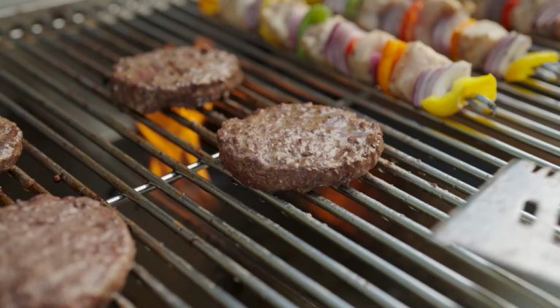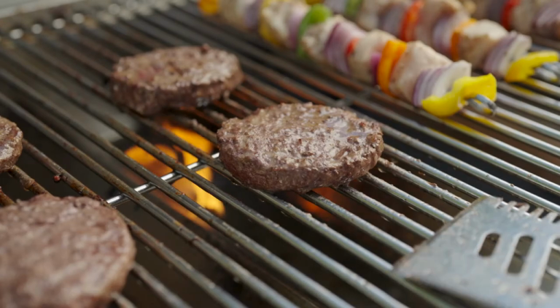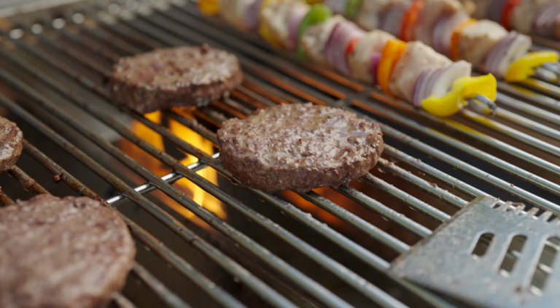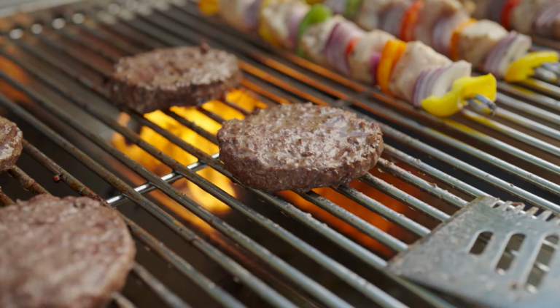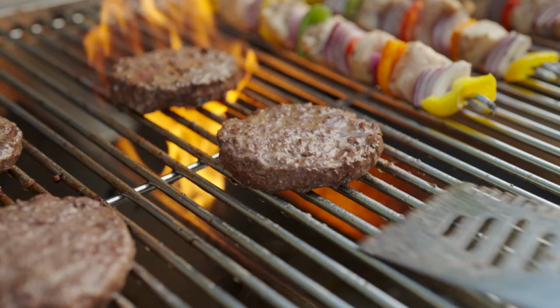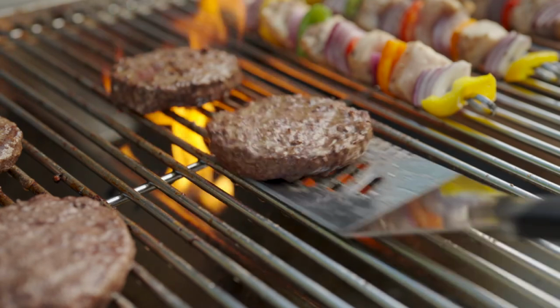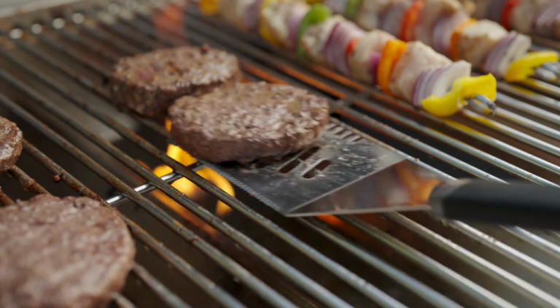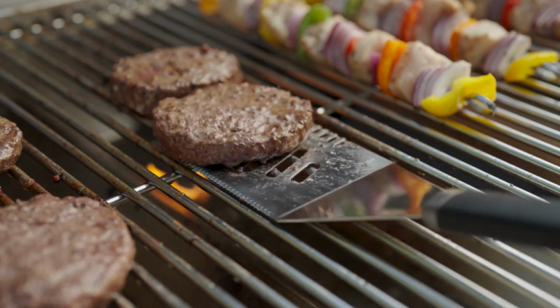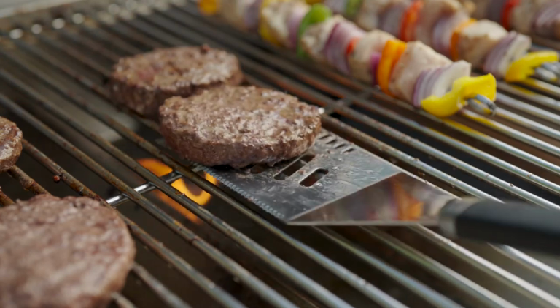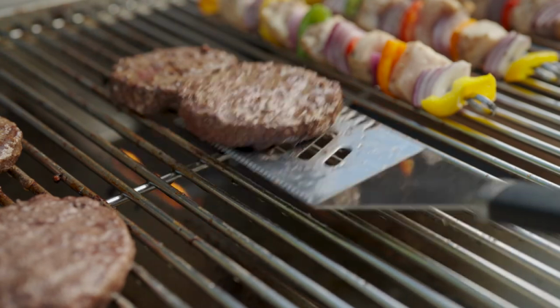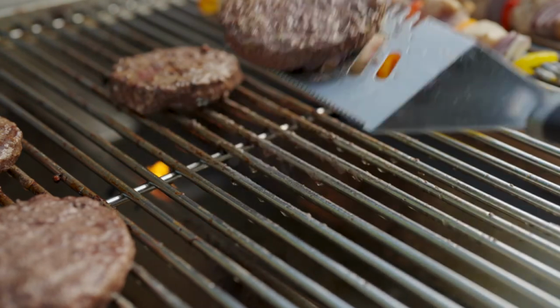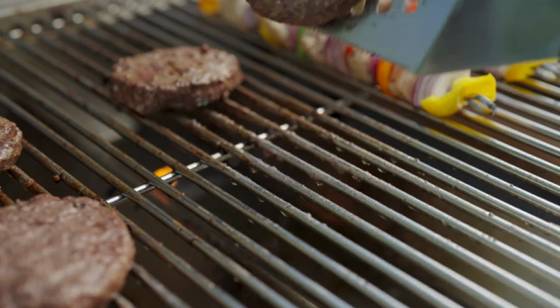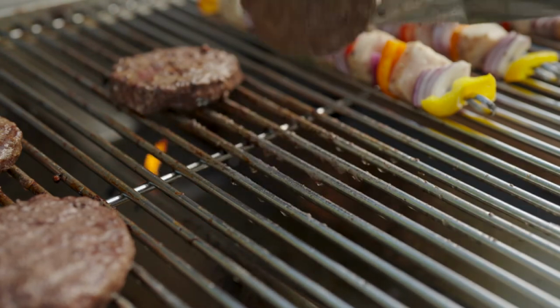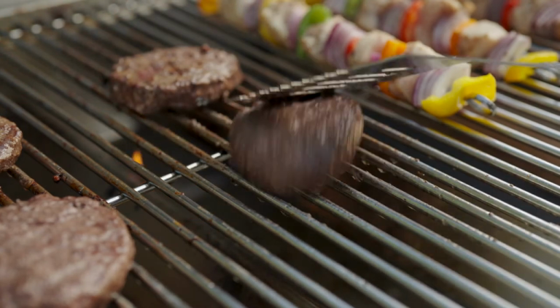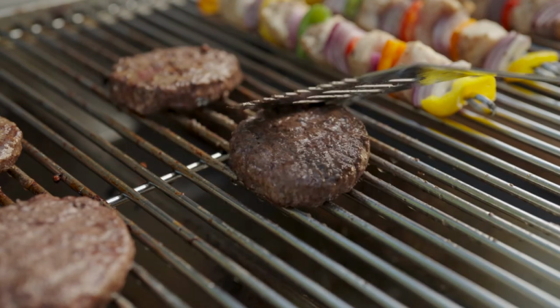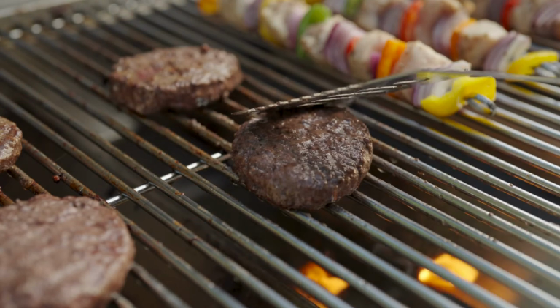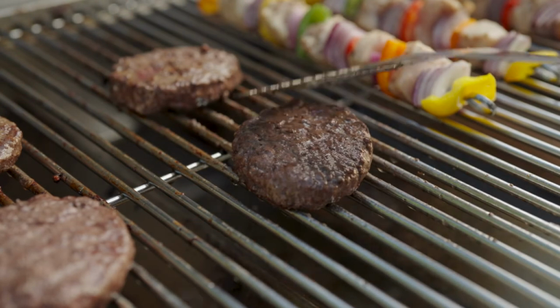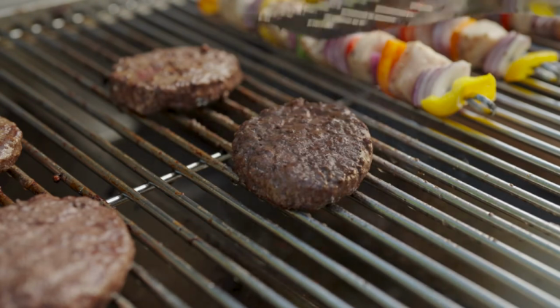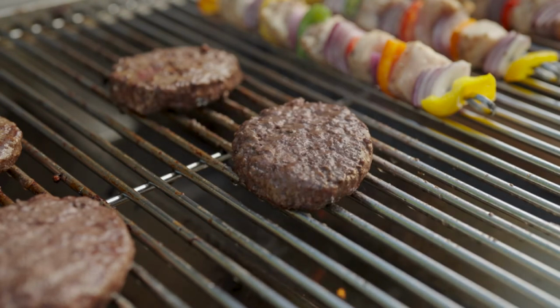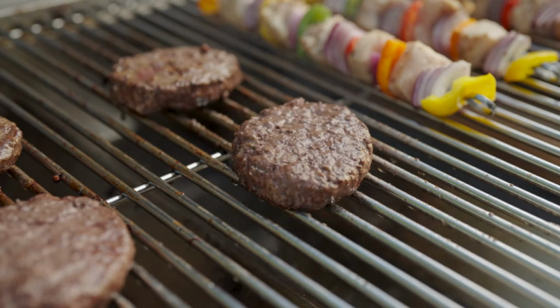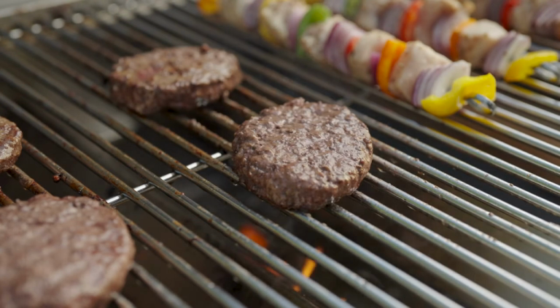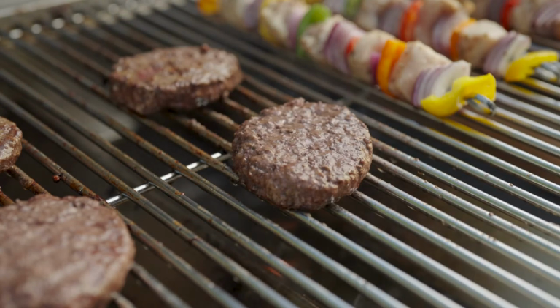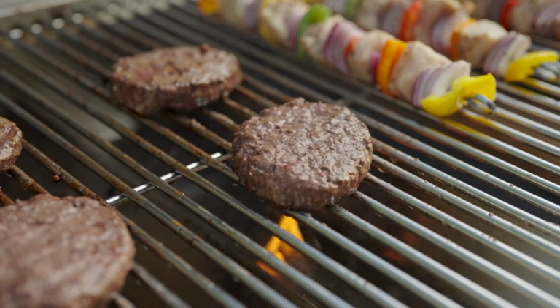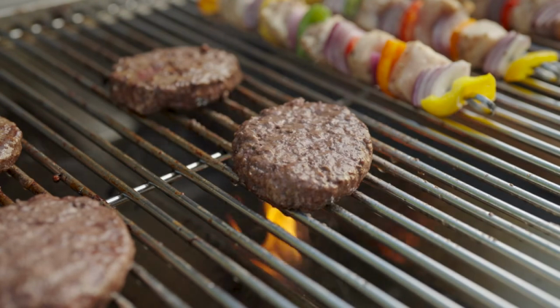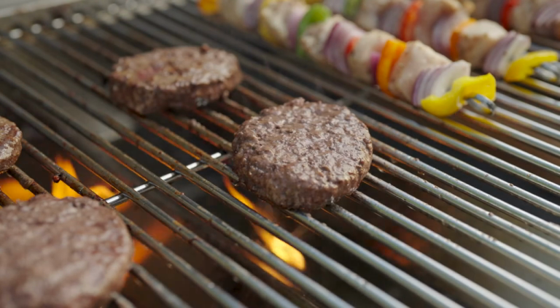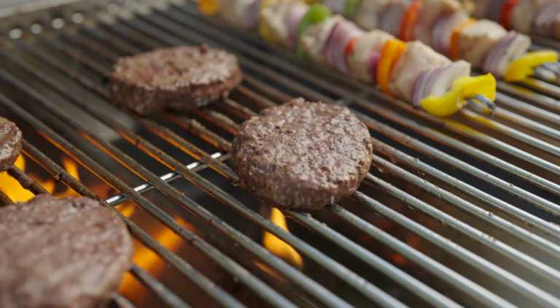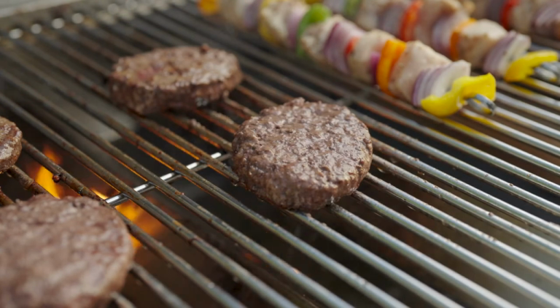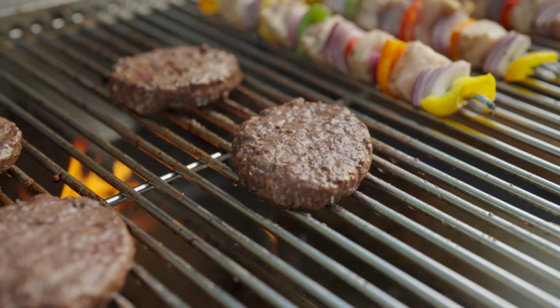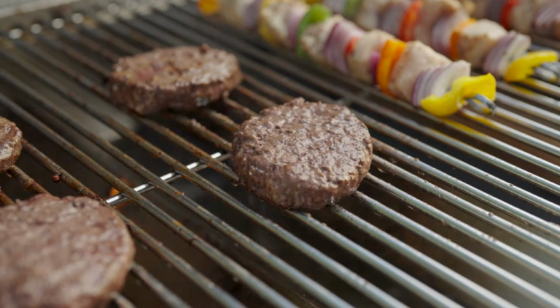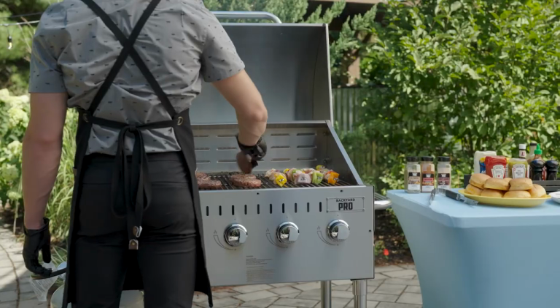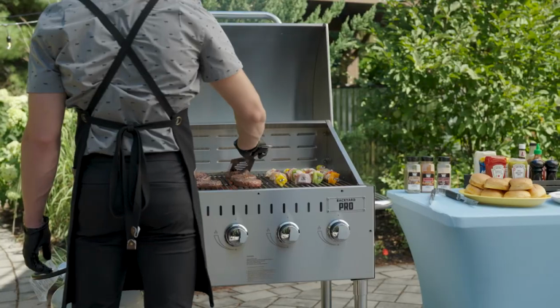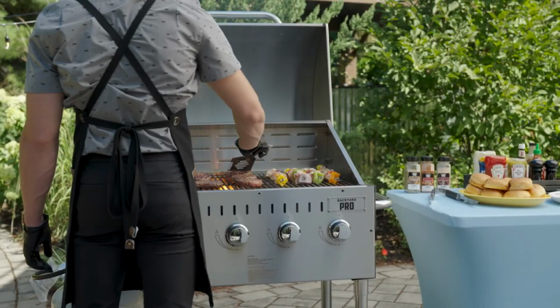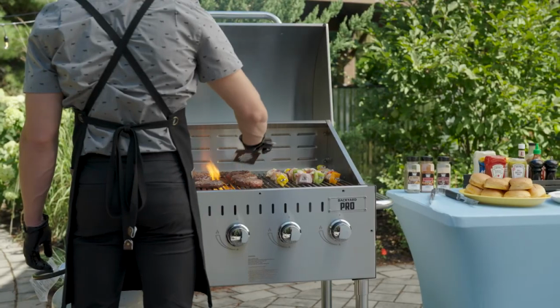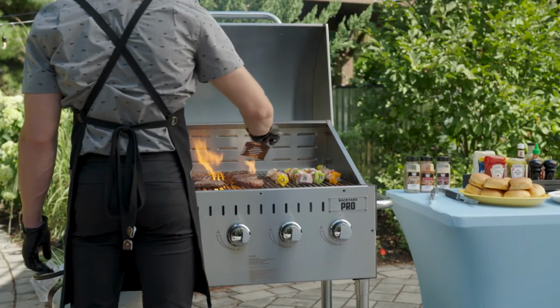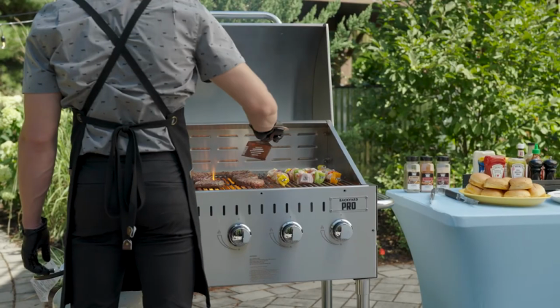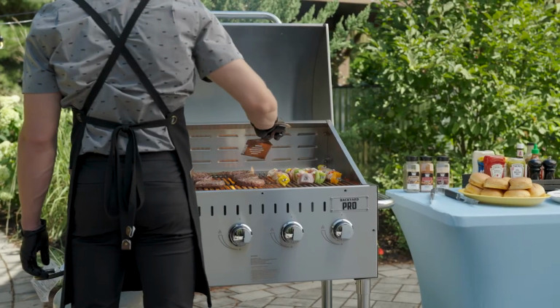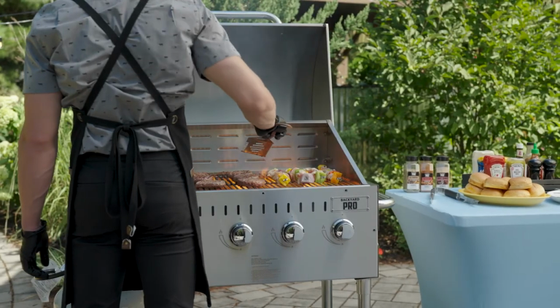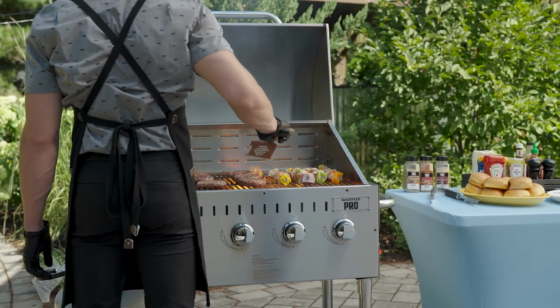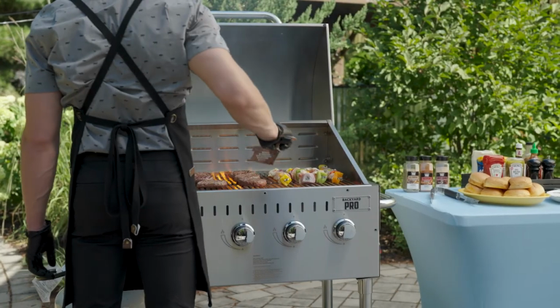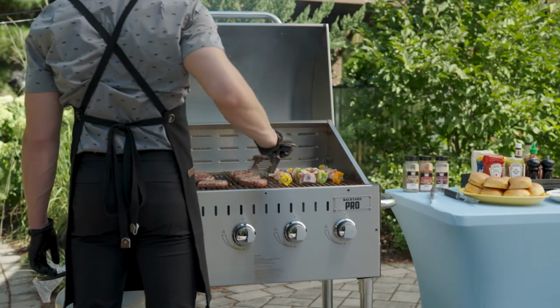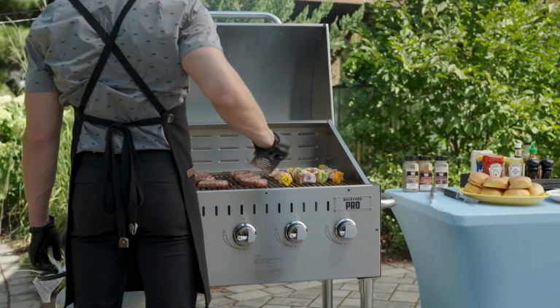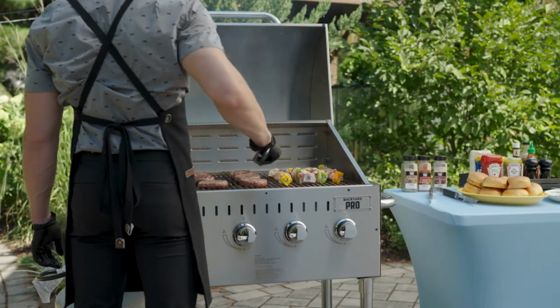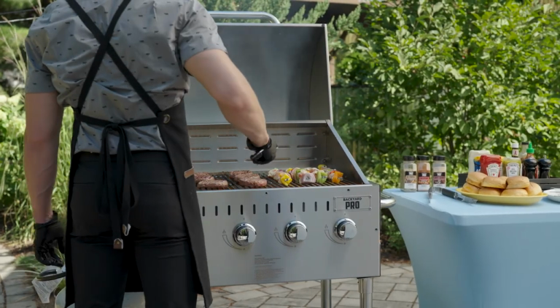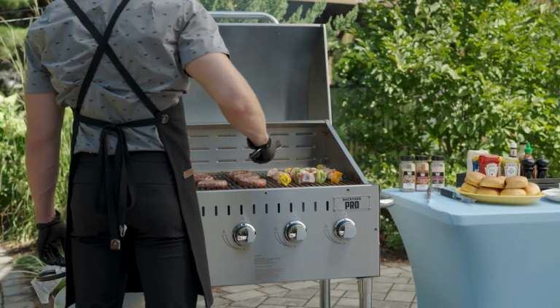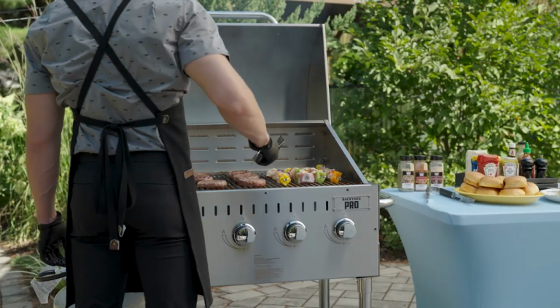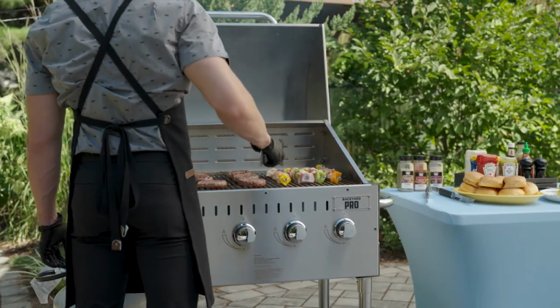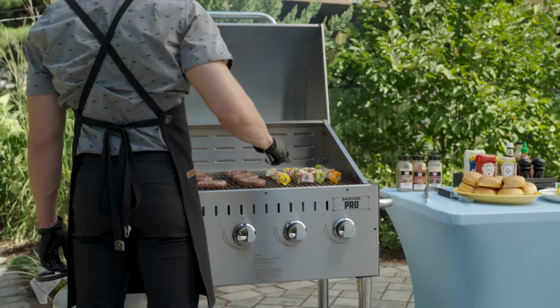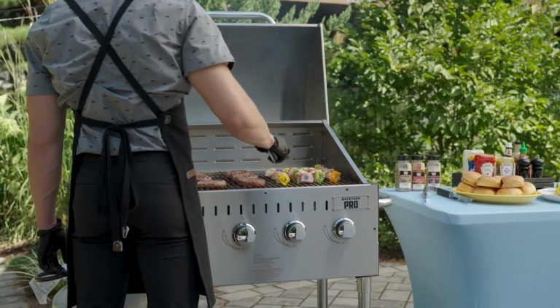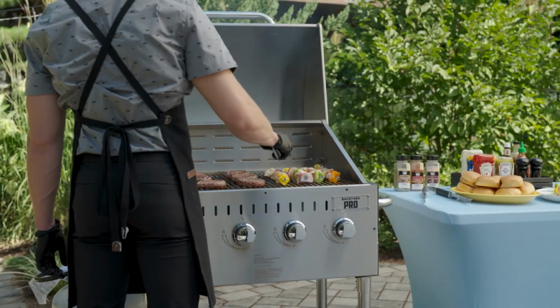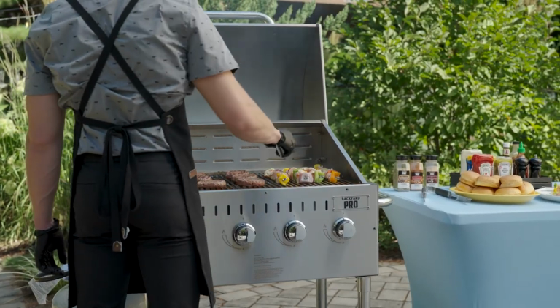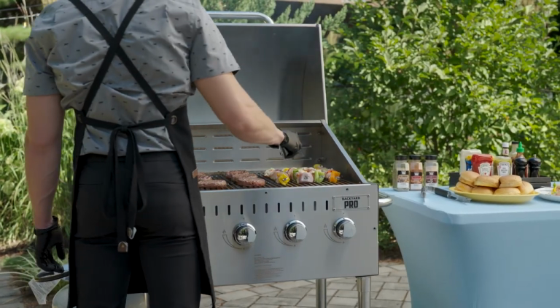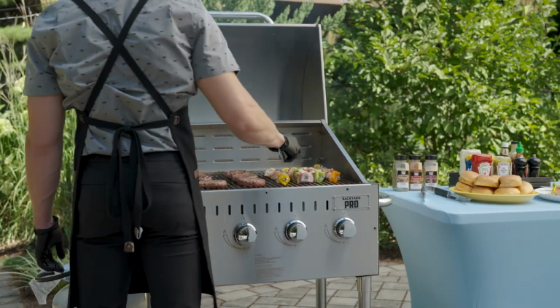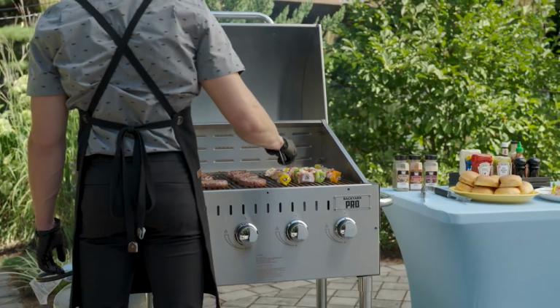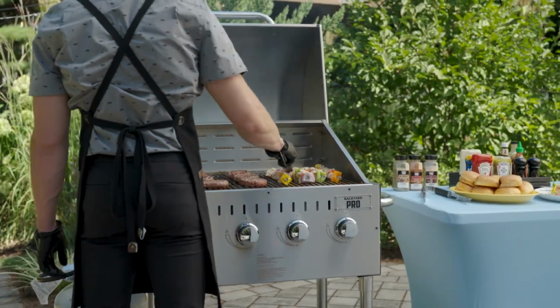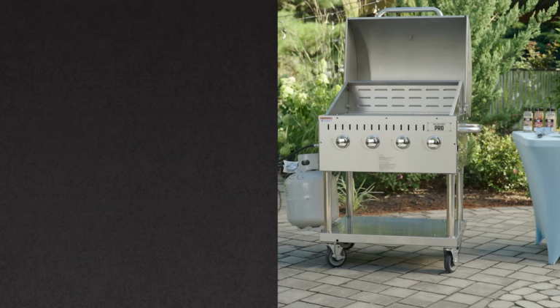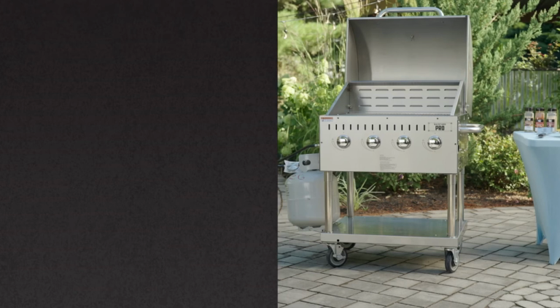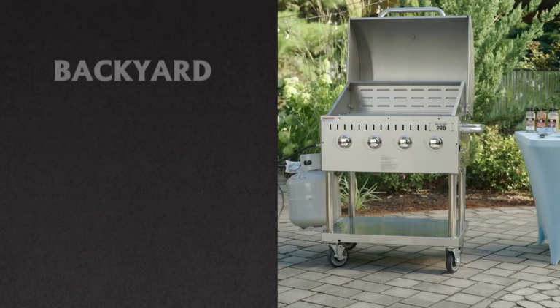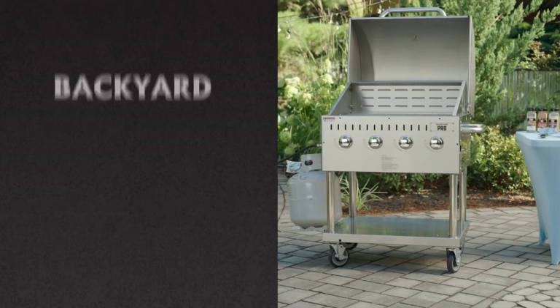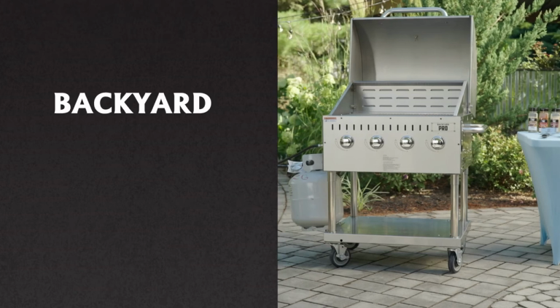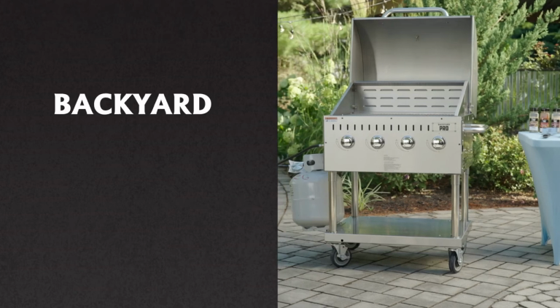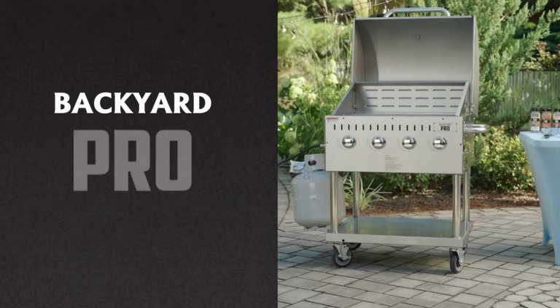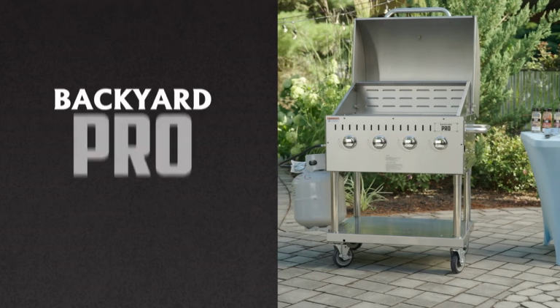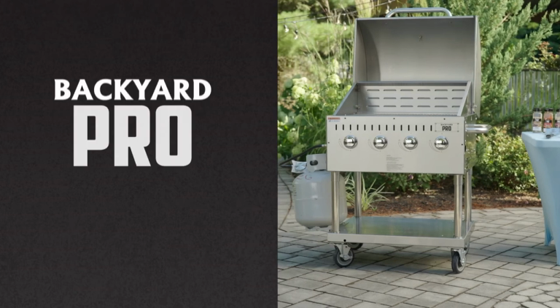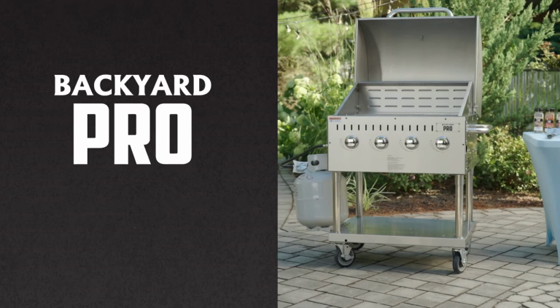Incorporating strength and powerful performance, Backyard Pro grills are your solution for heavy-duty grilling.